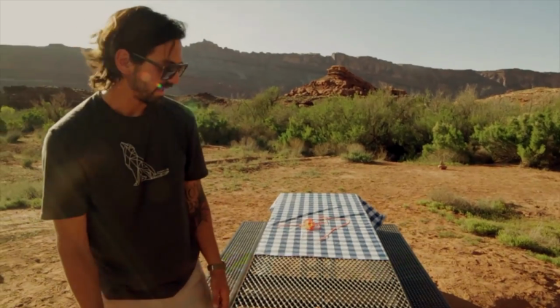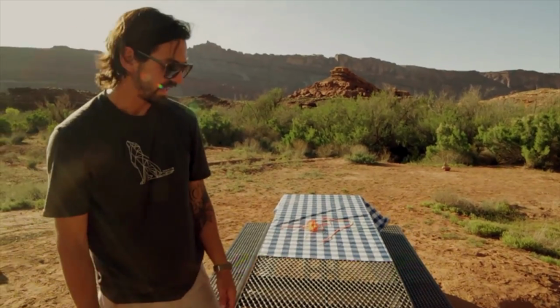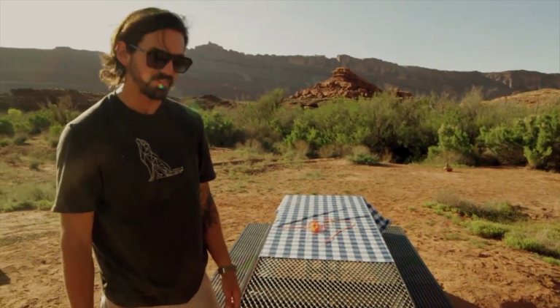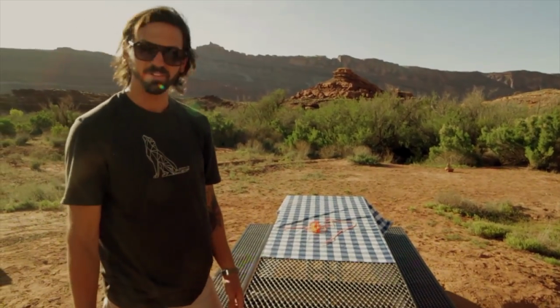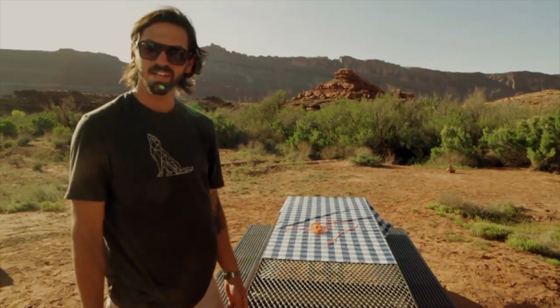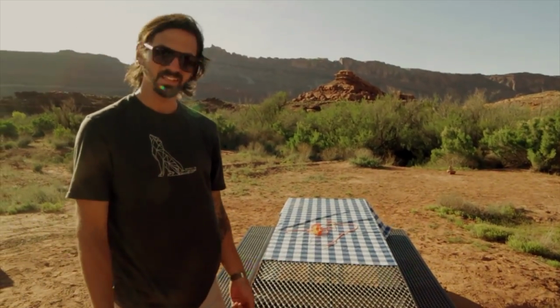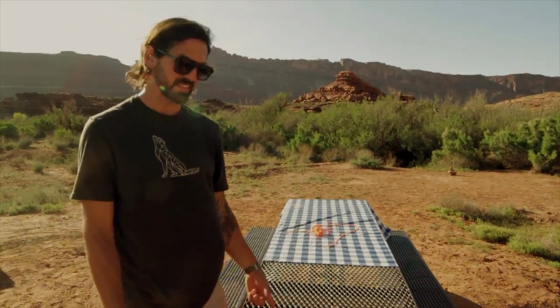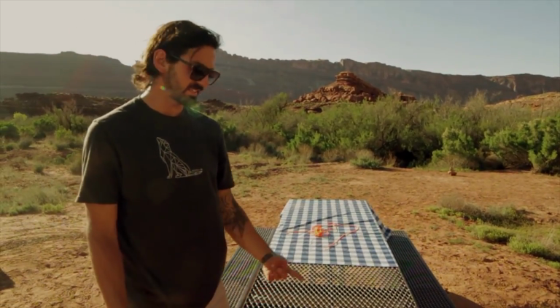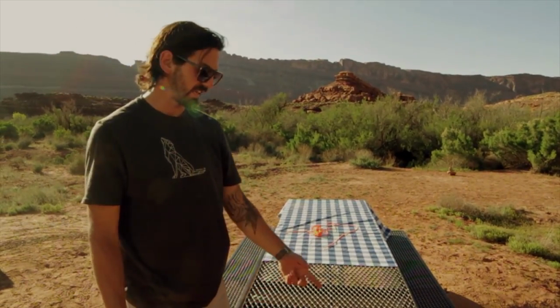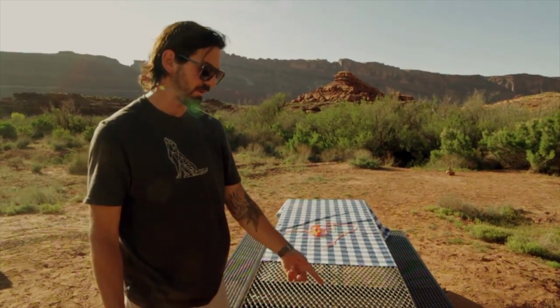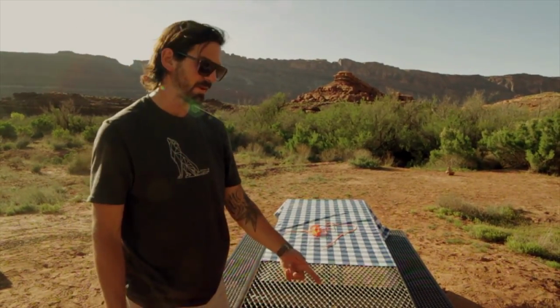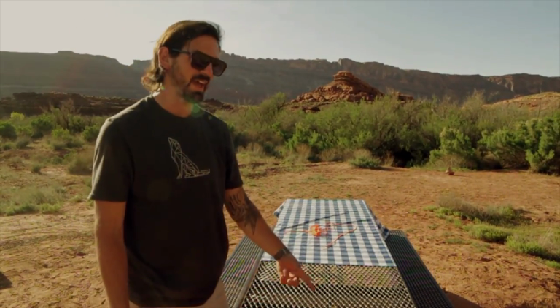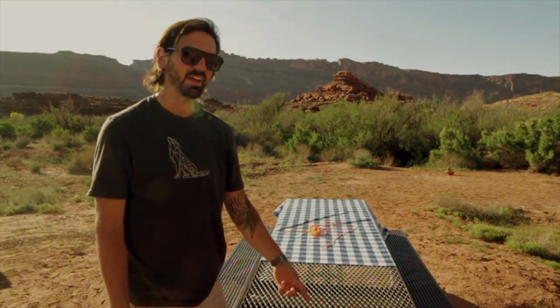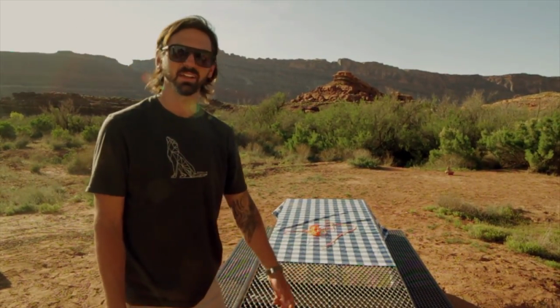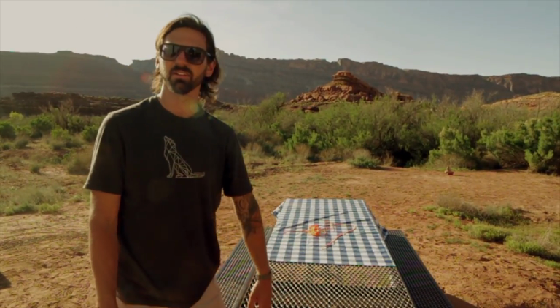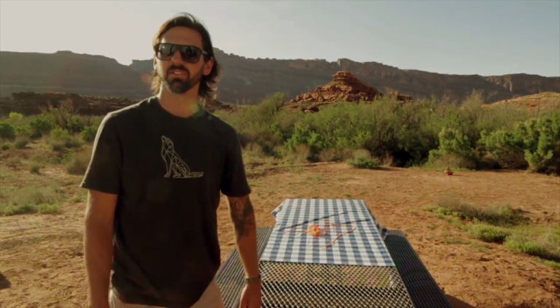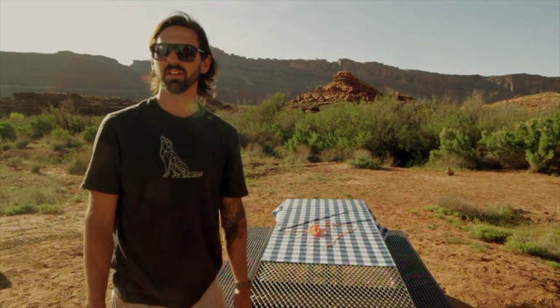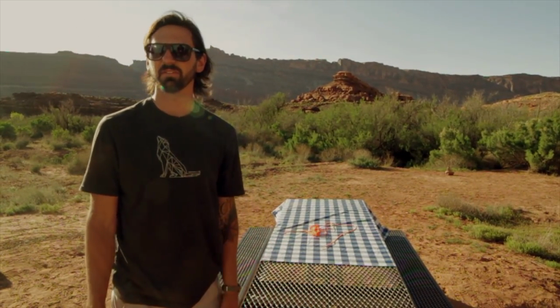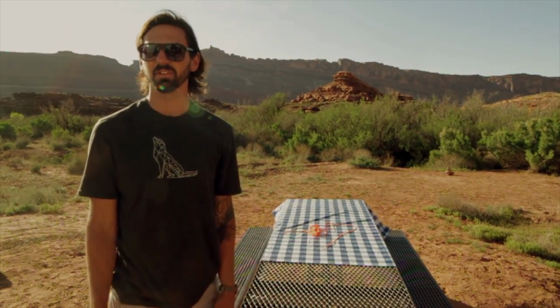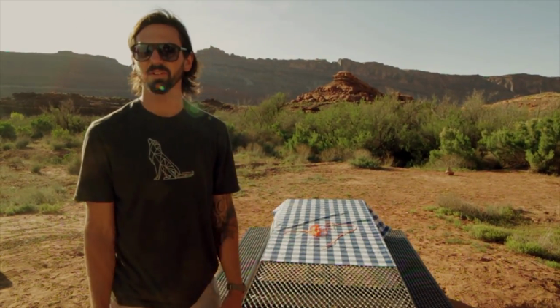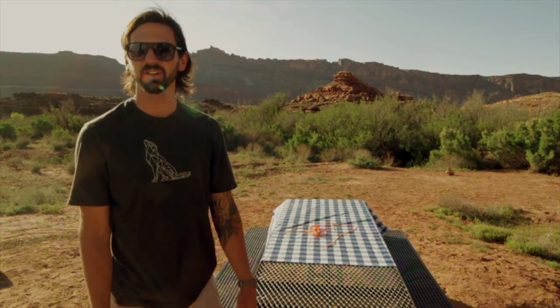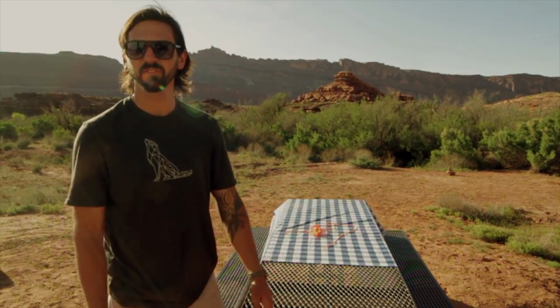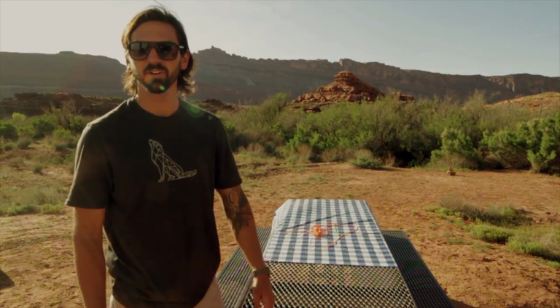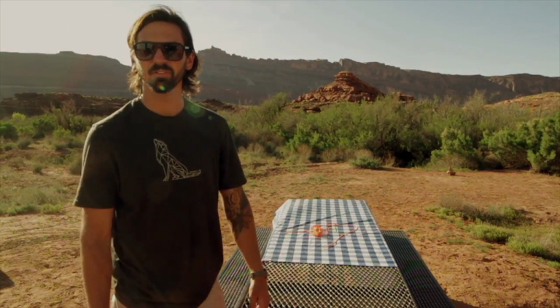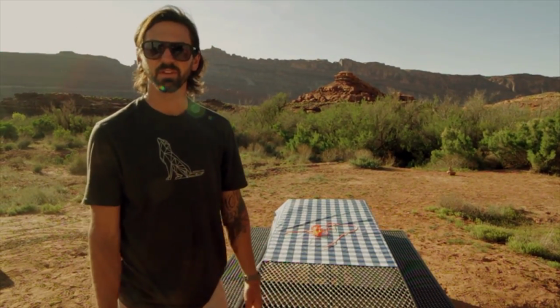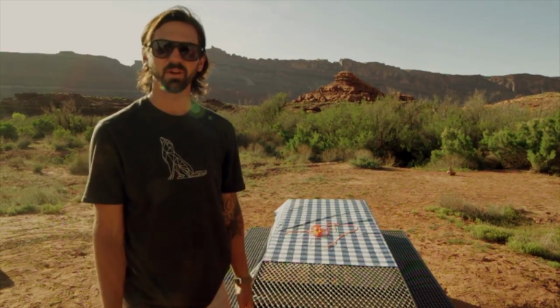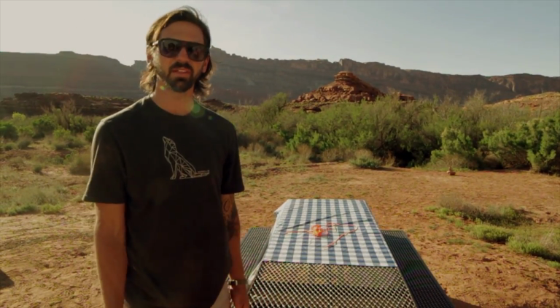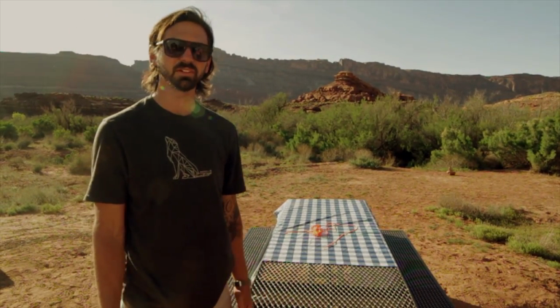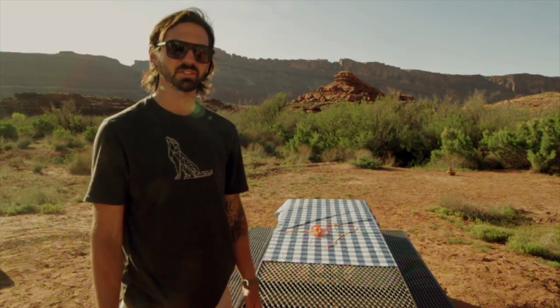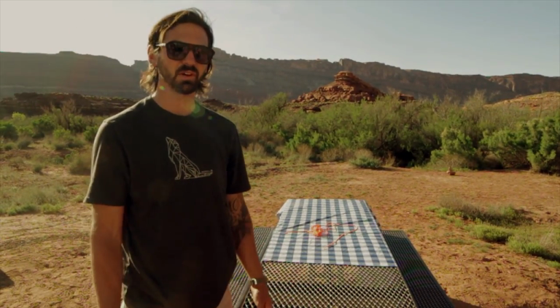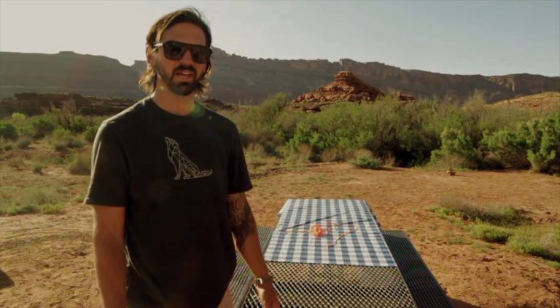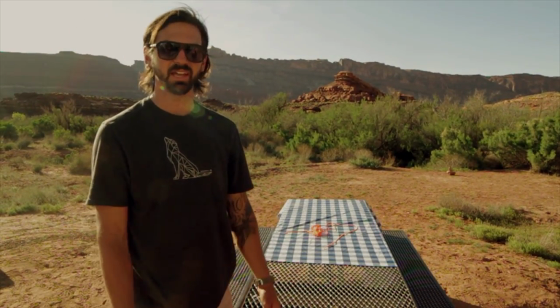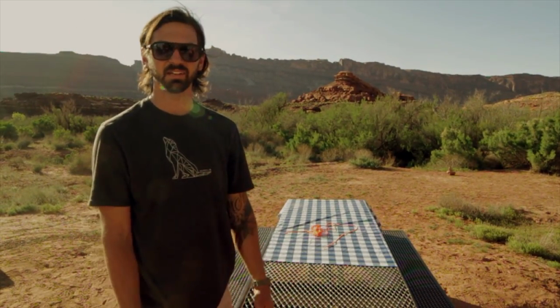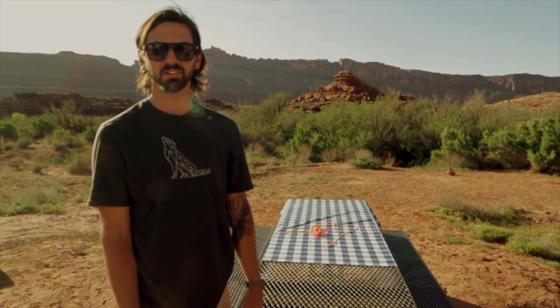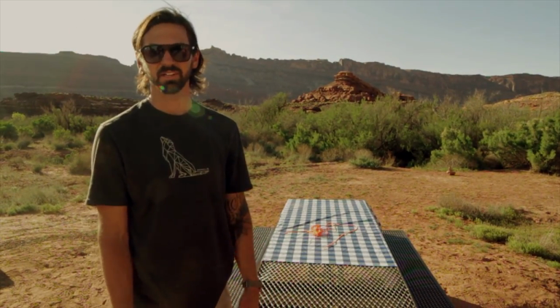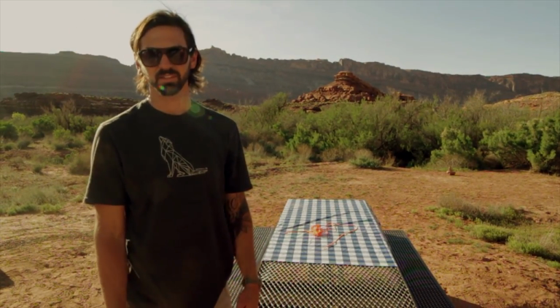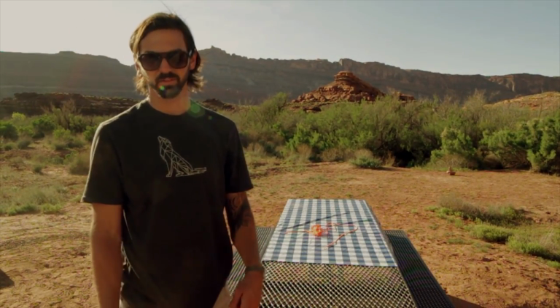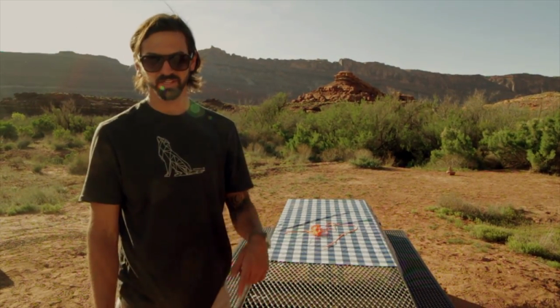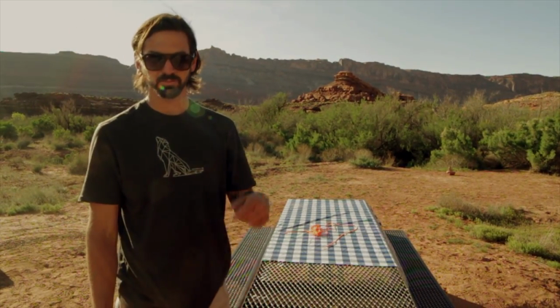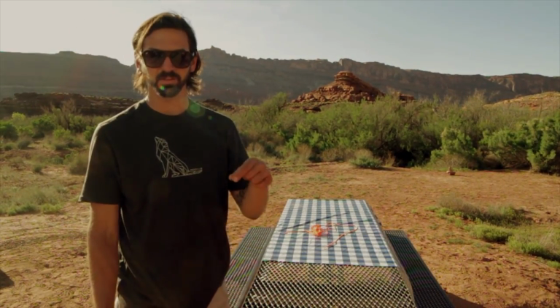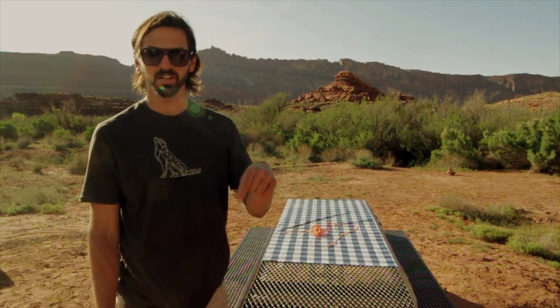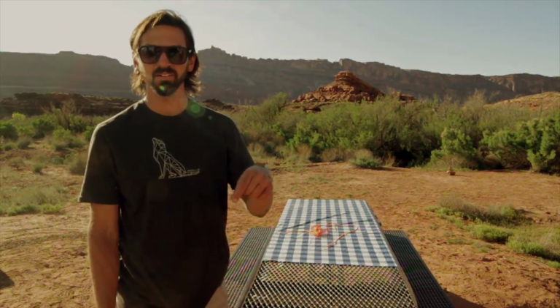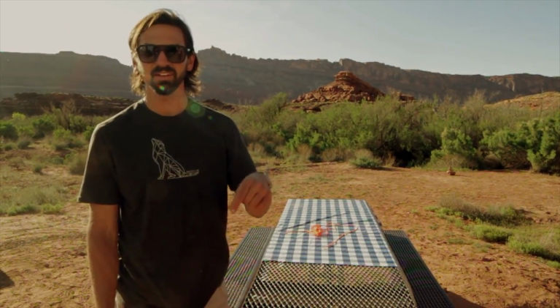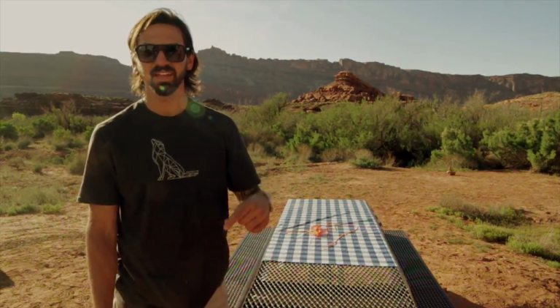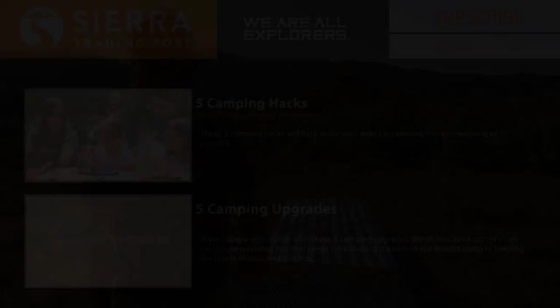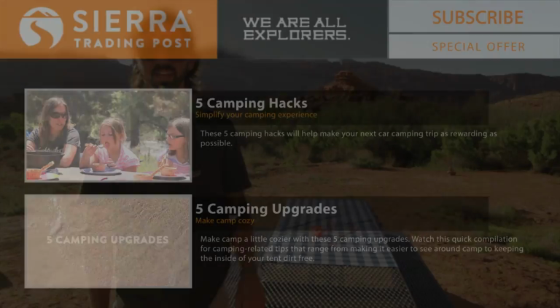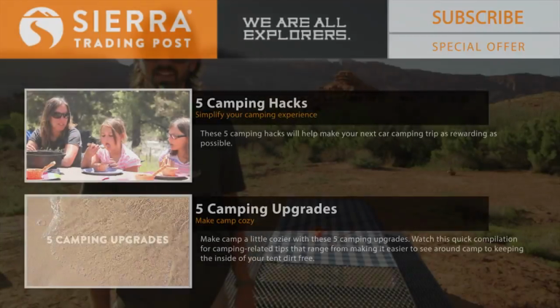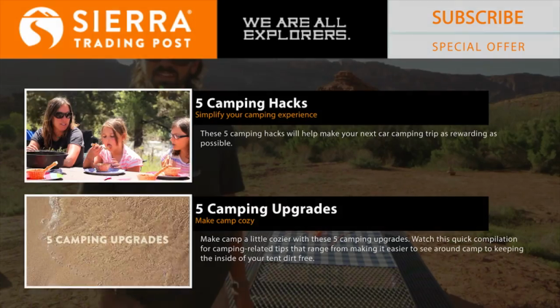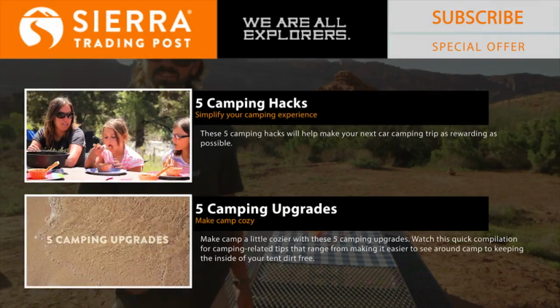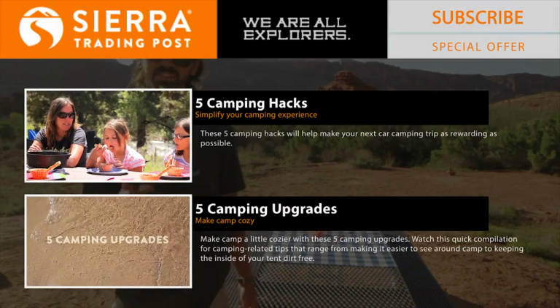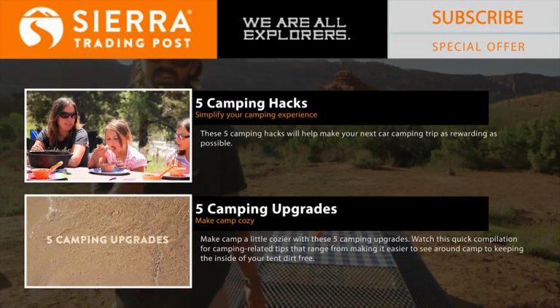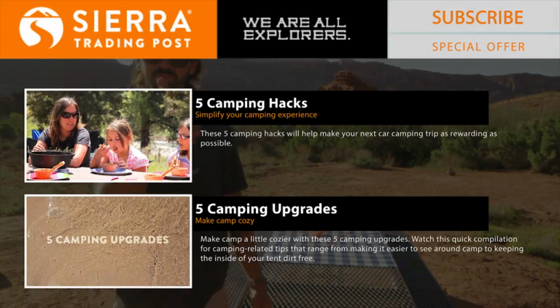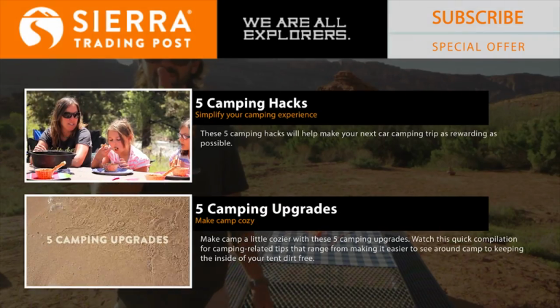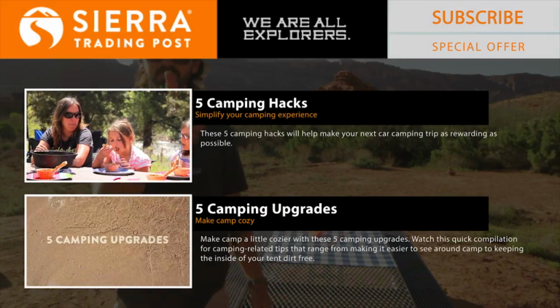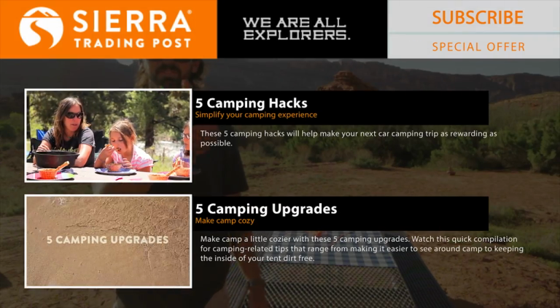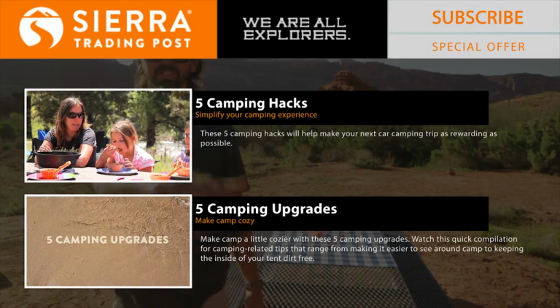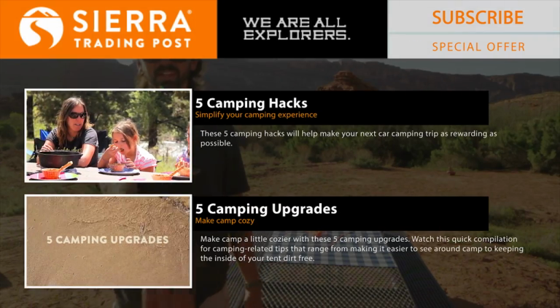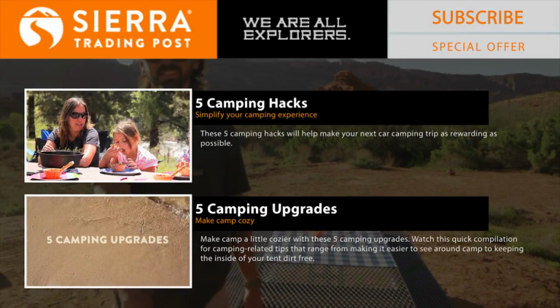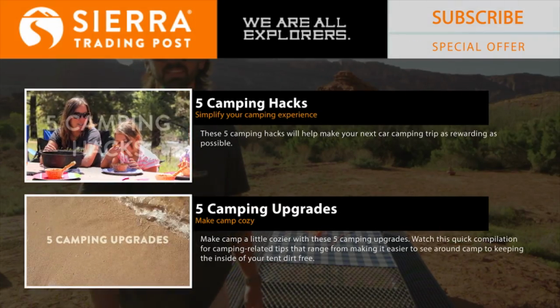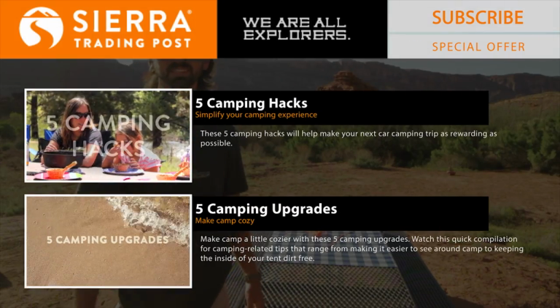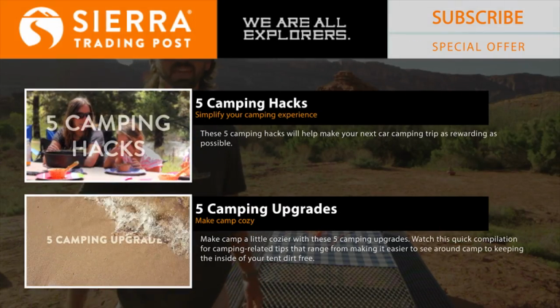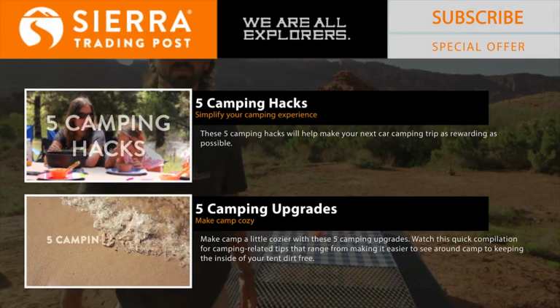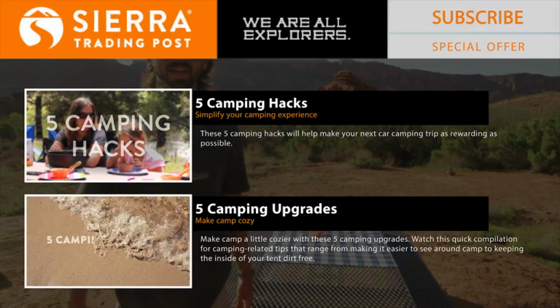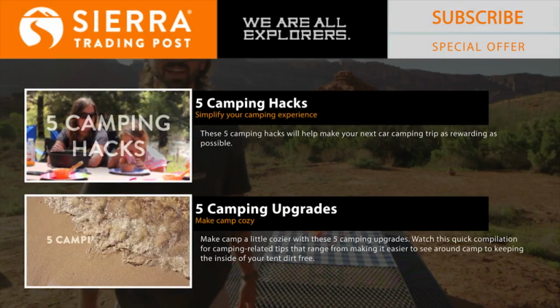If you like this camp hack and you're looking for a few others, go ahead and click the links below, and give us a thumbs up if you like this camp hack.